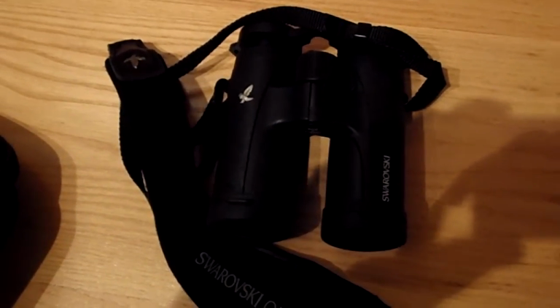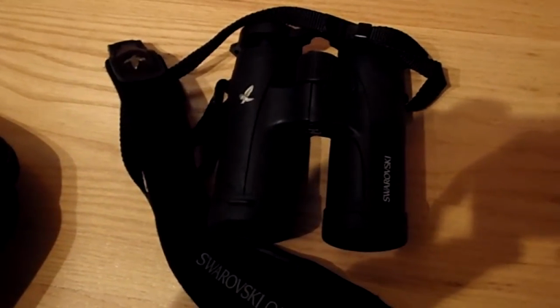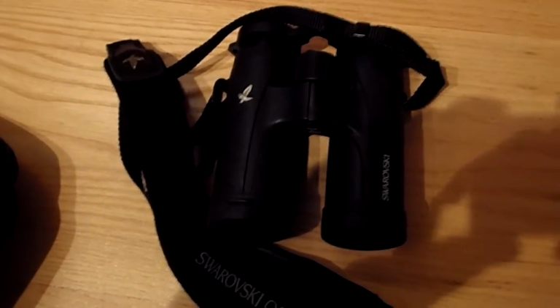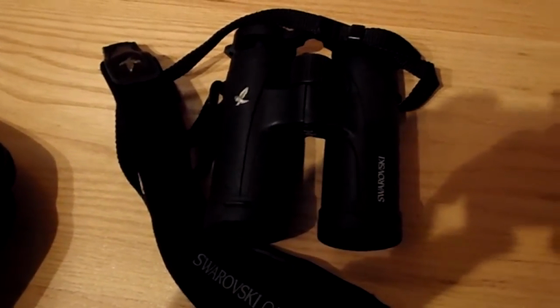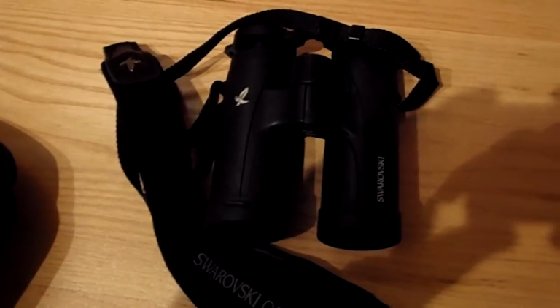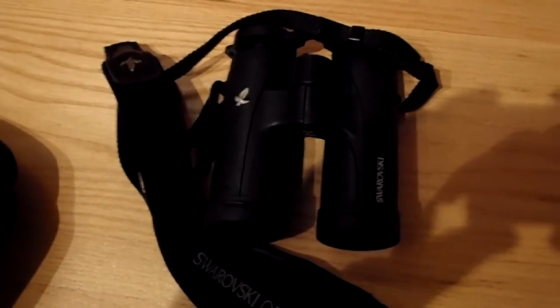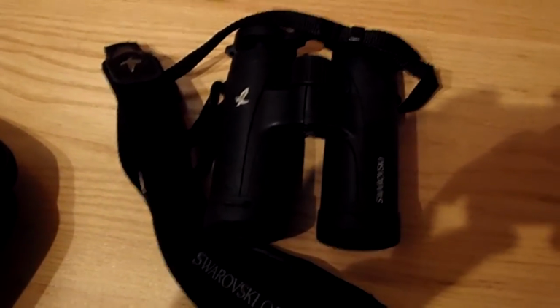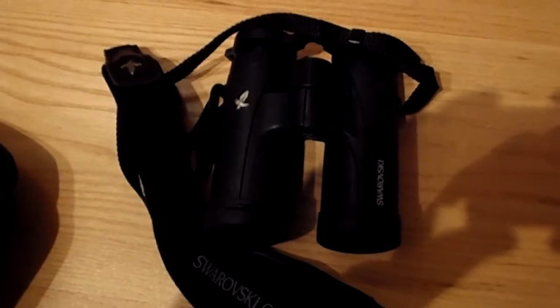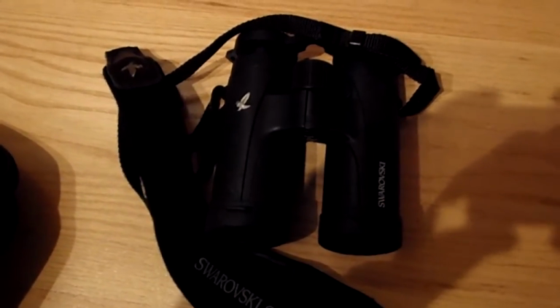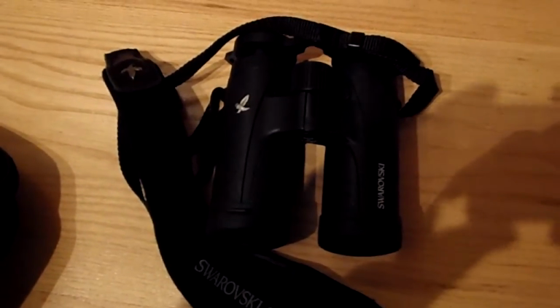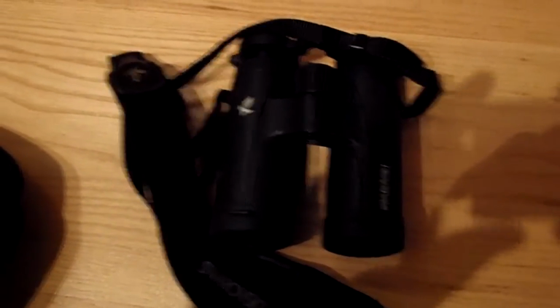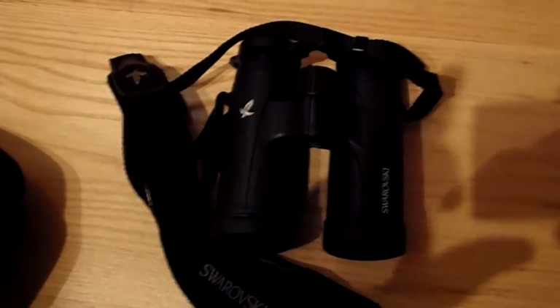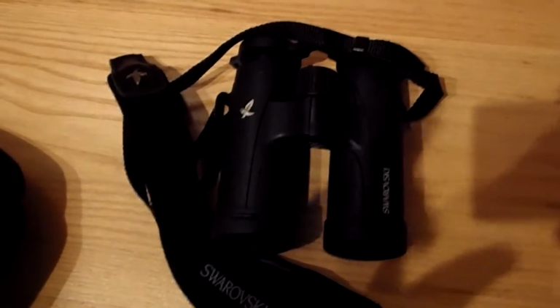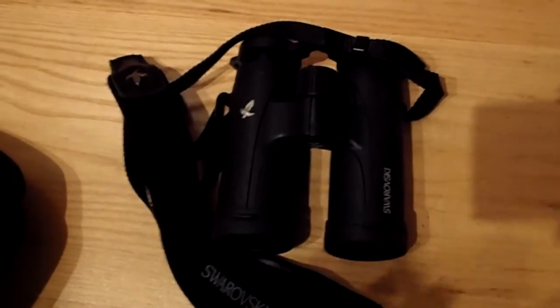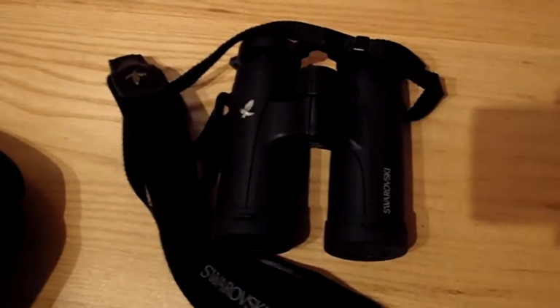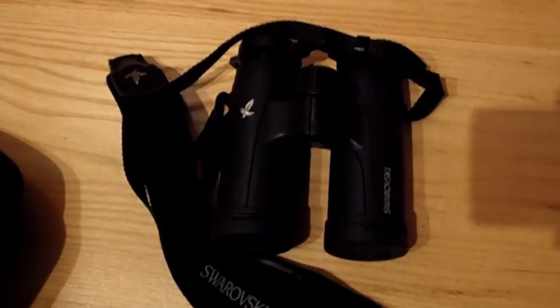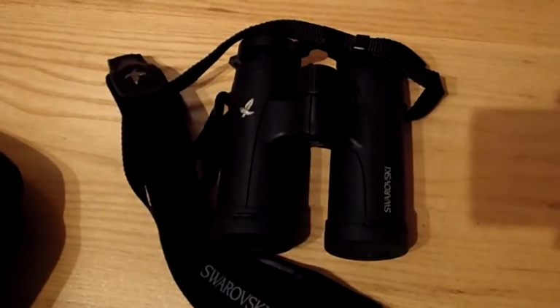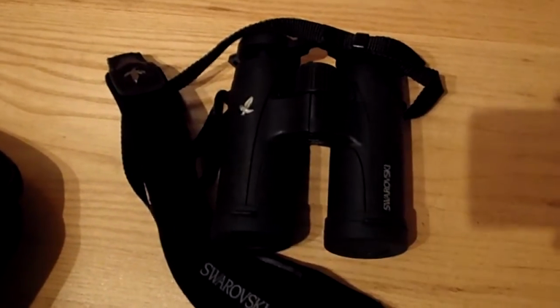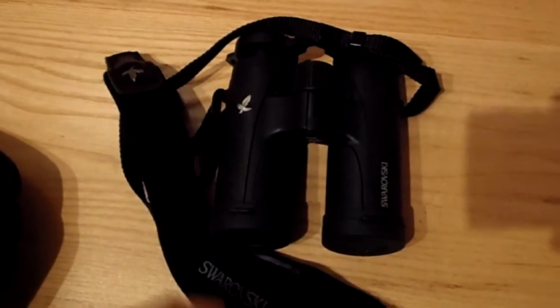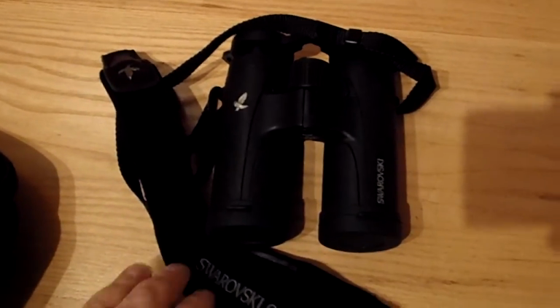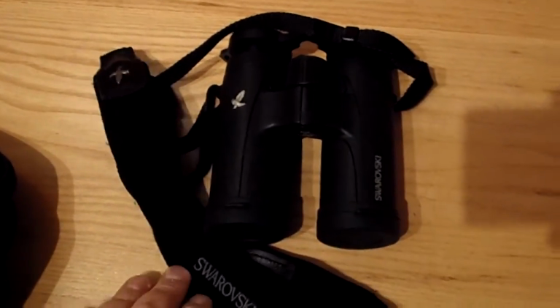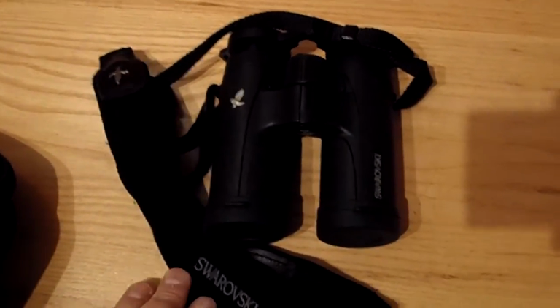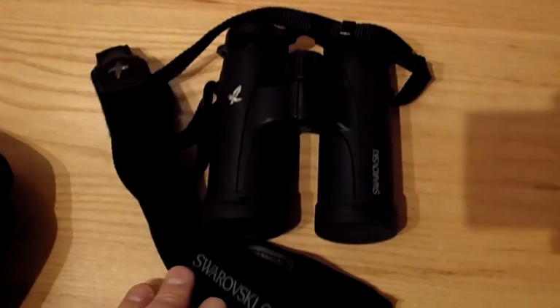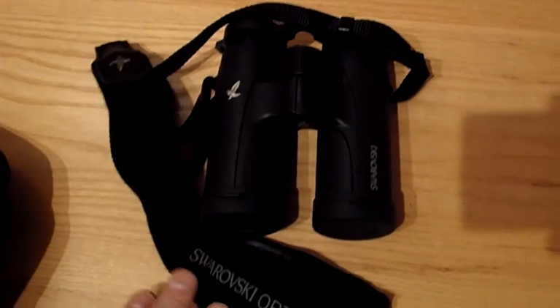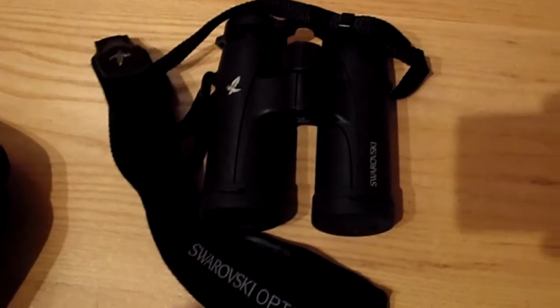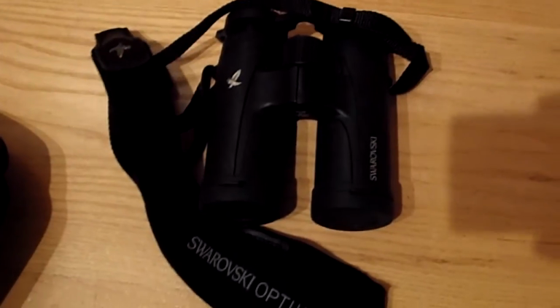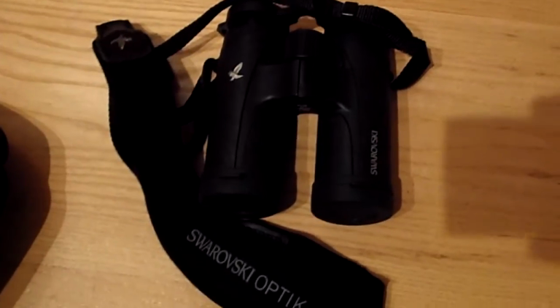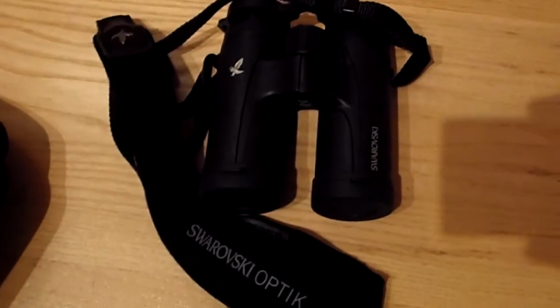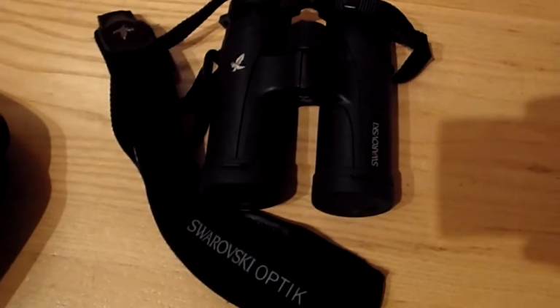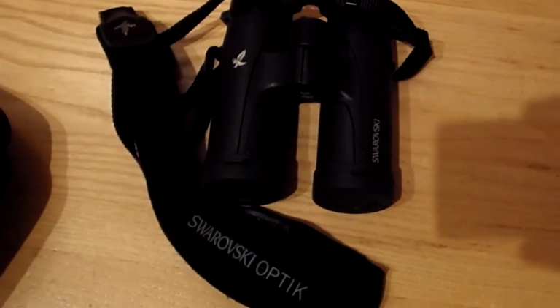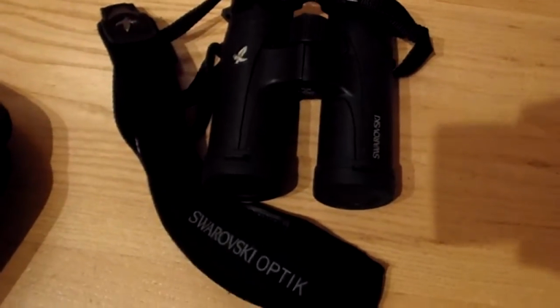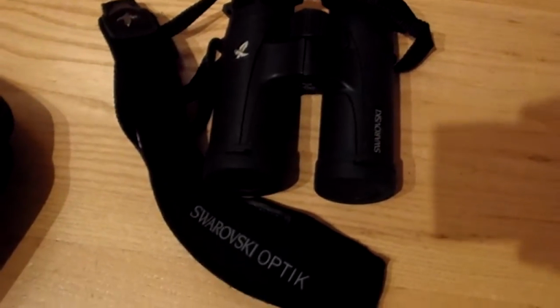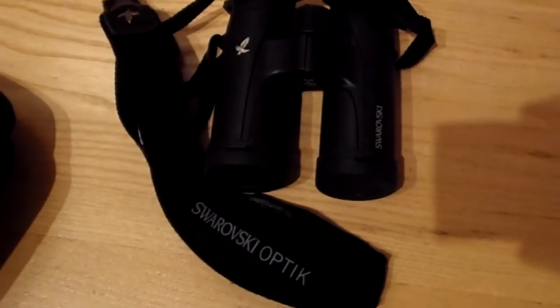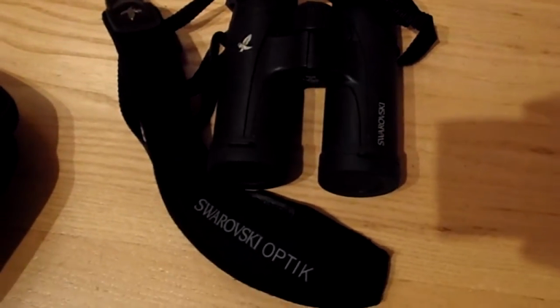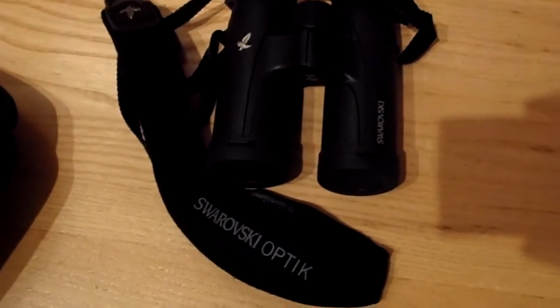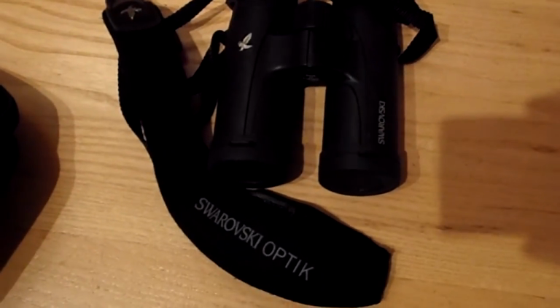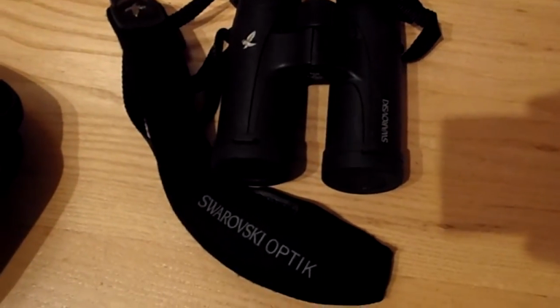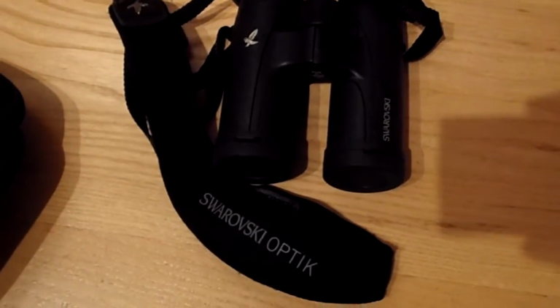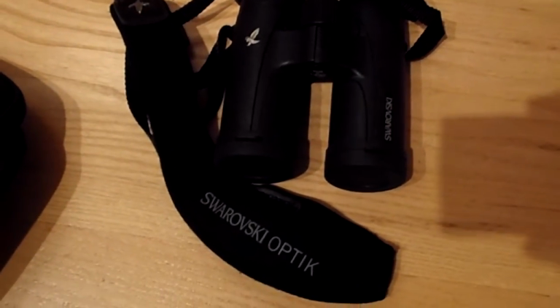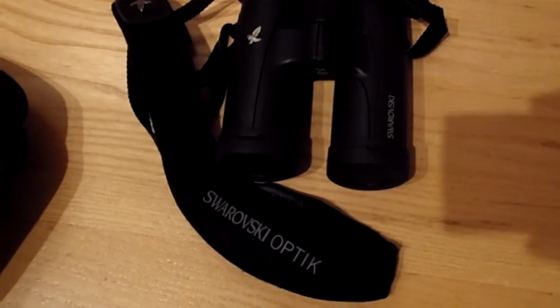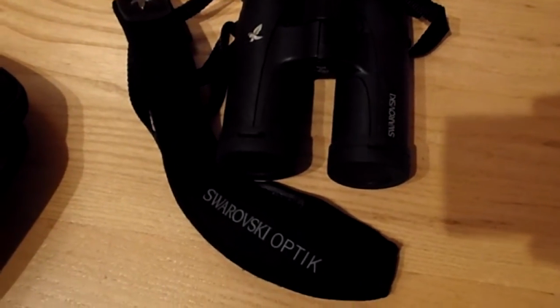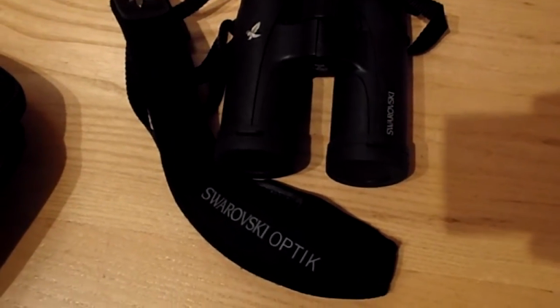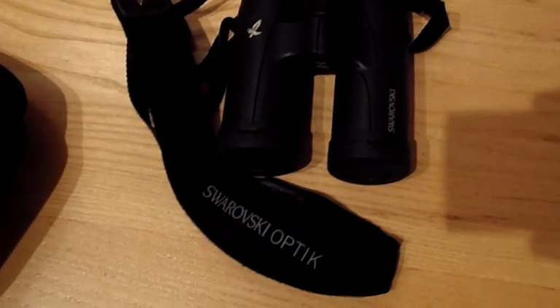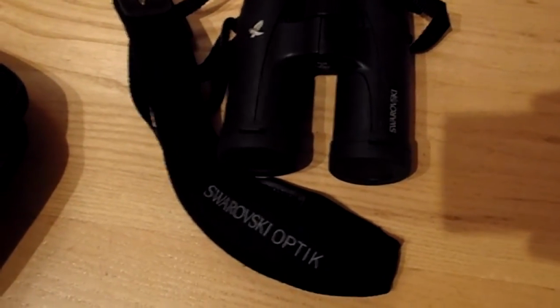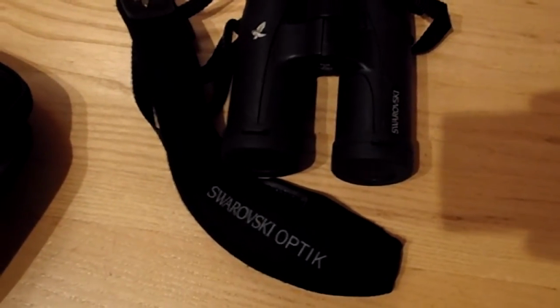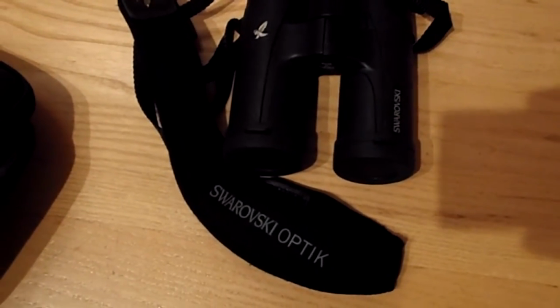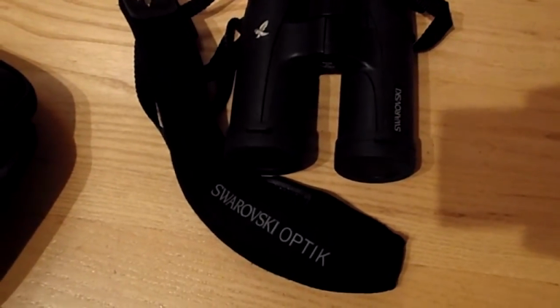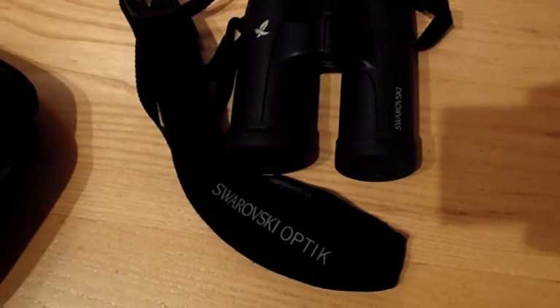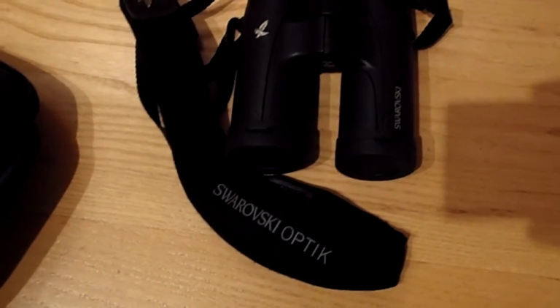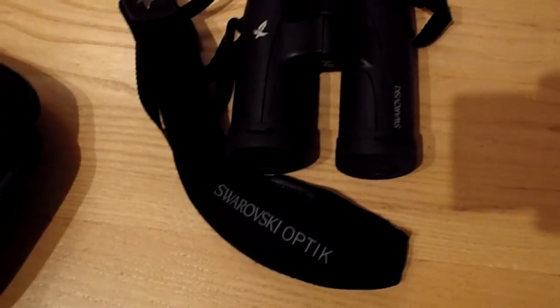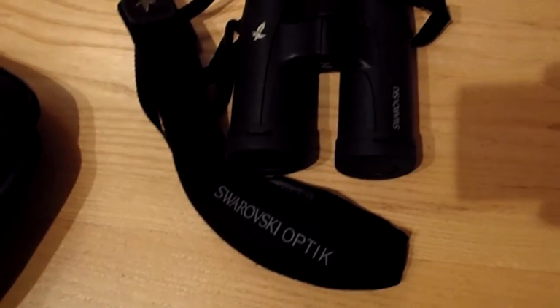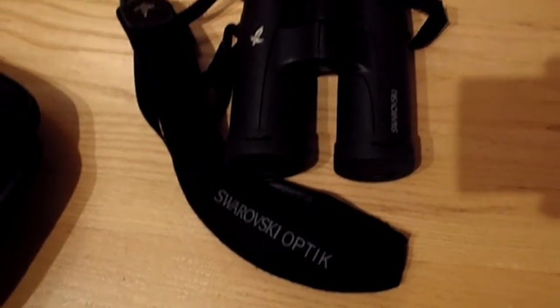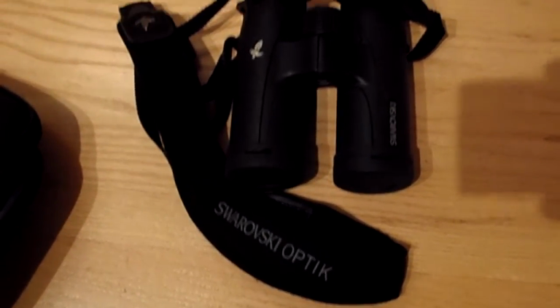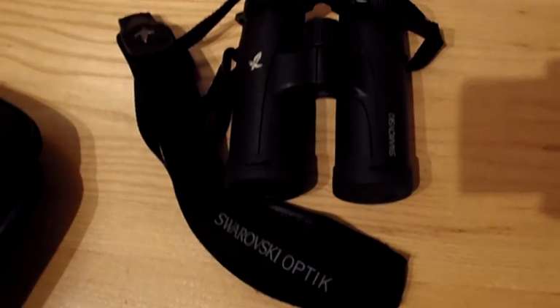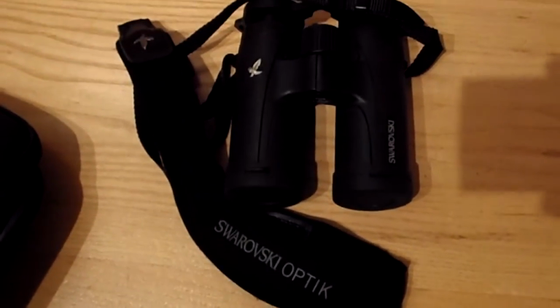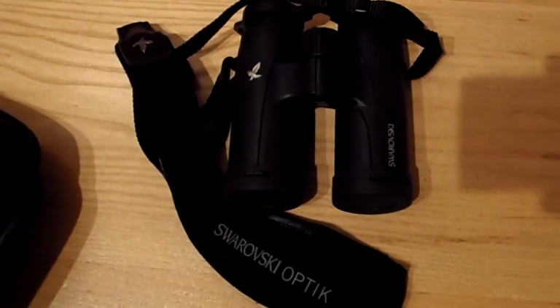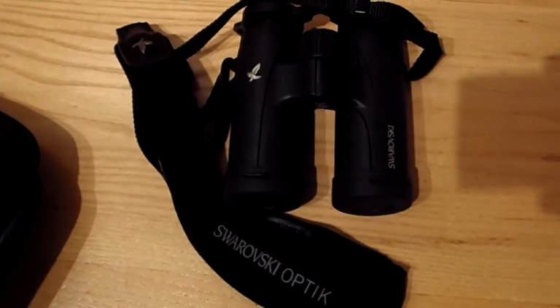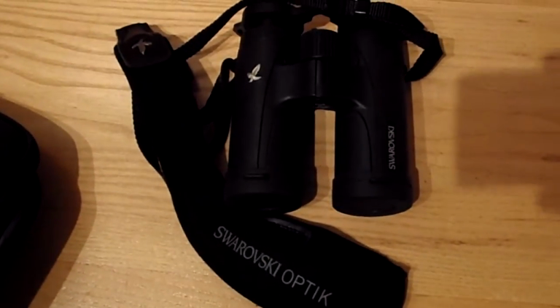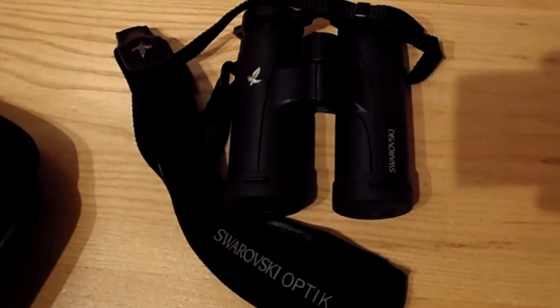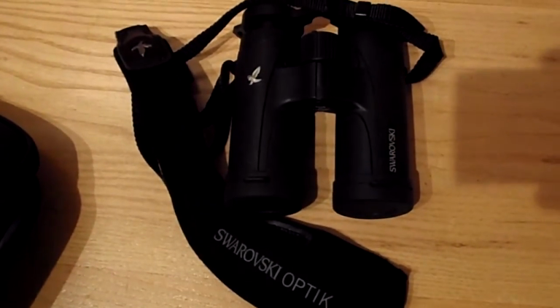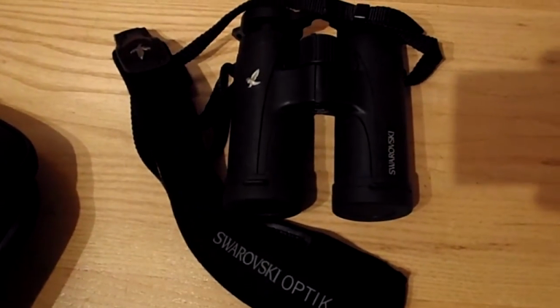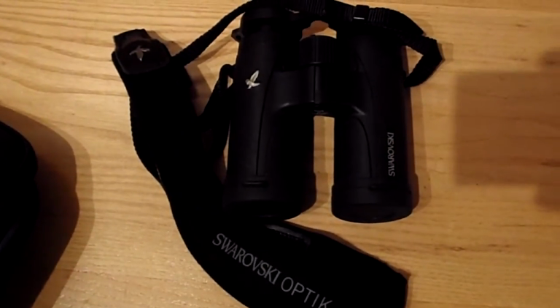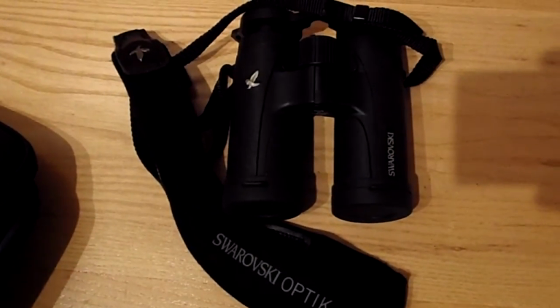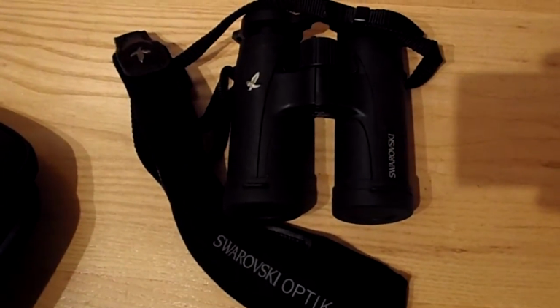Hello there. This is a product review of the Swarovski Companion CL.